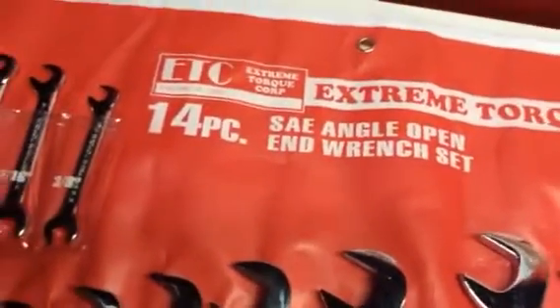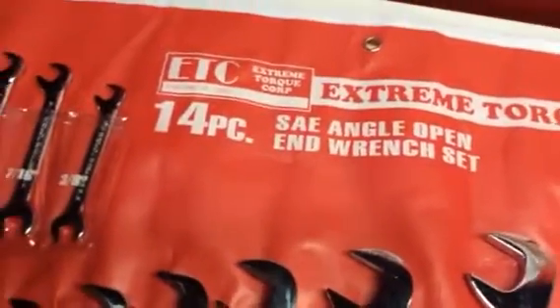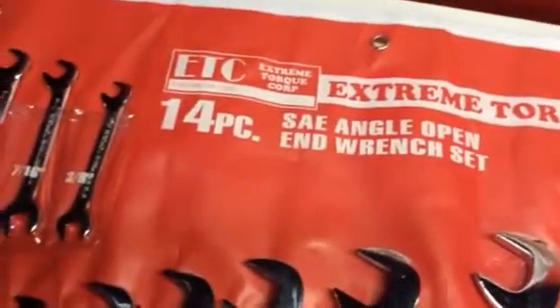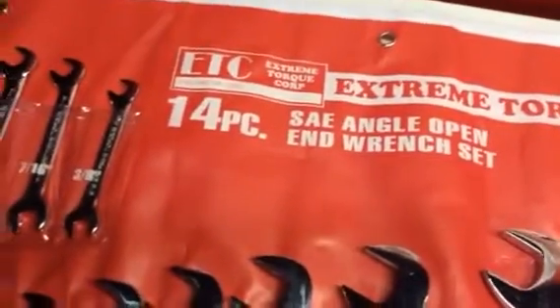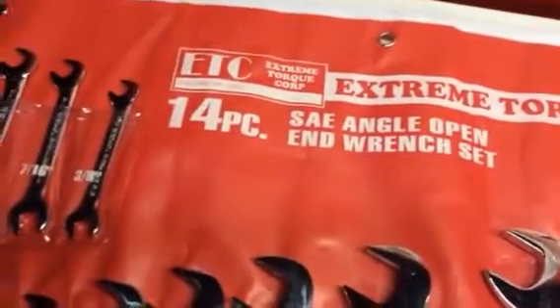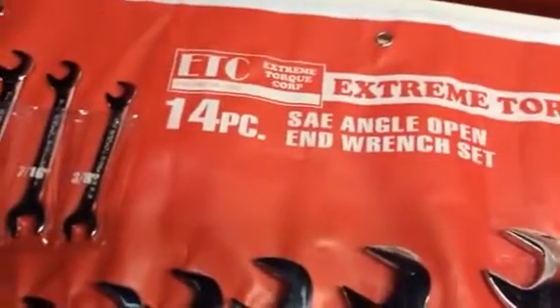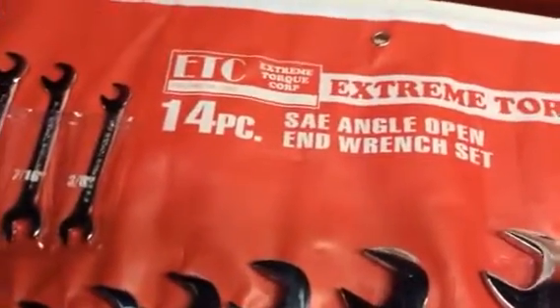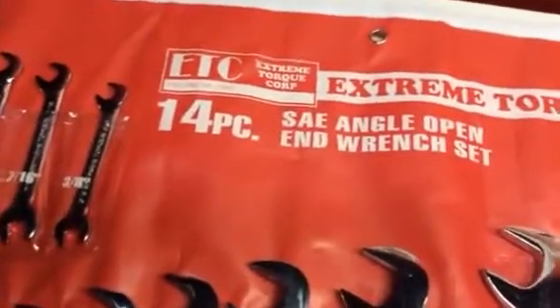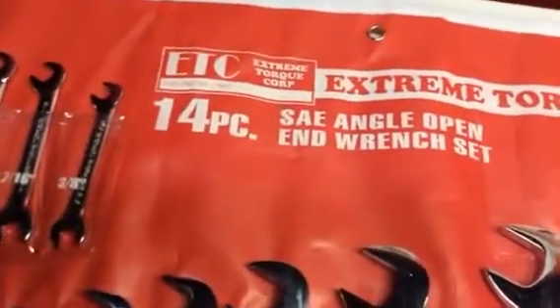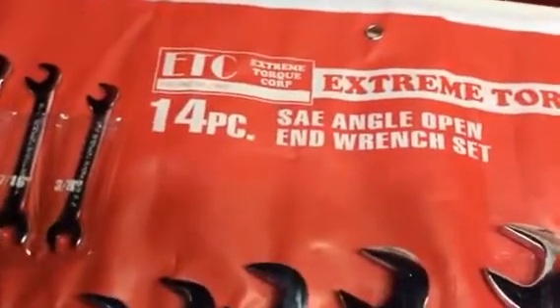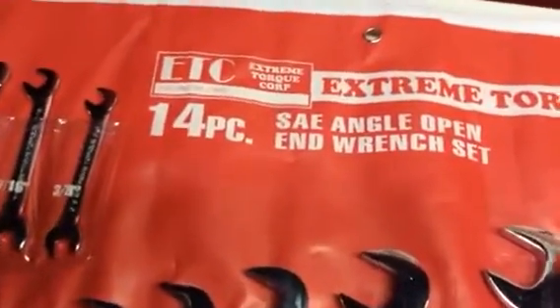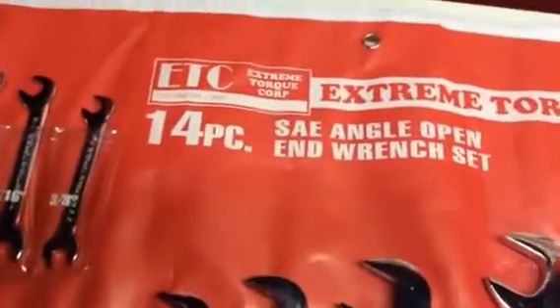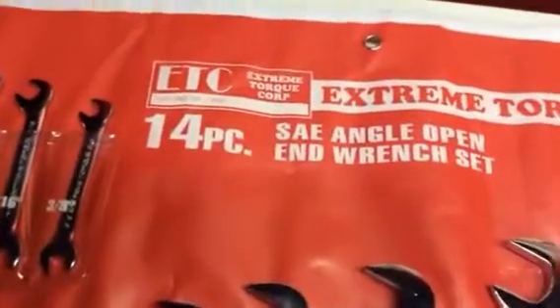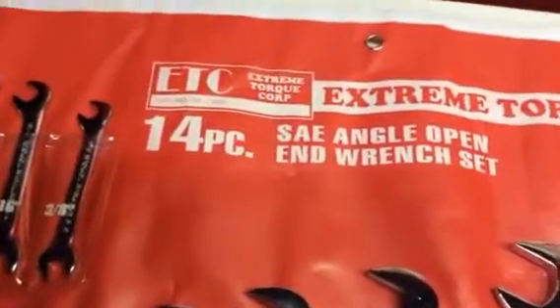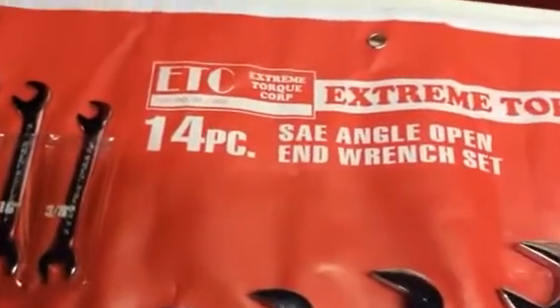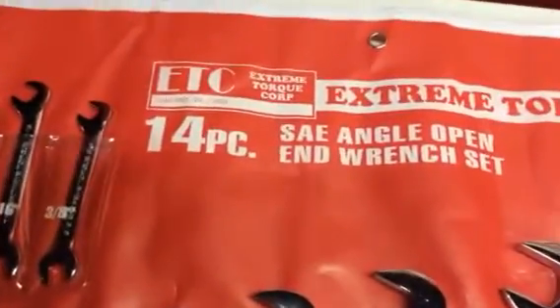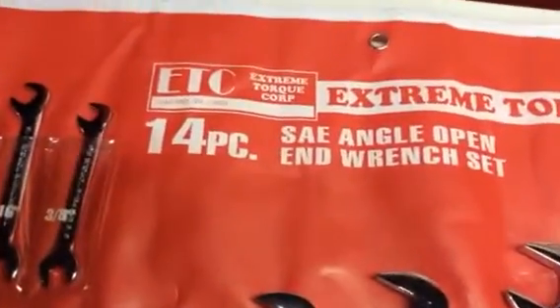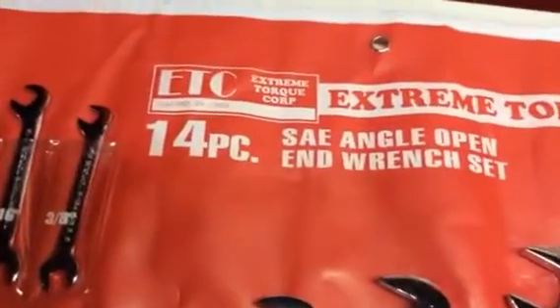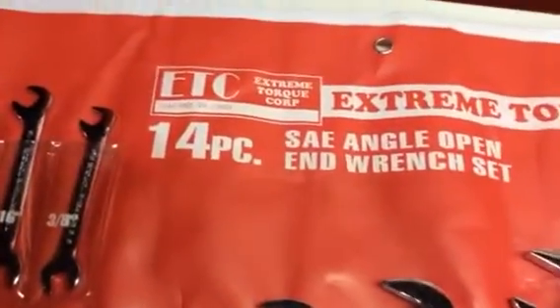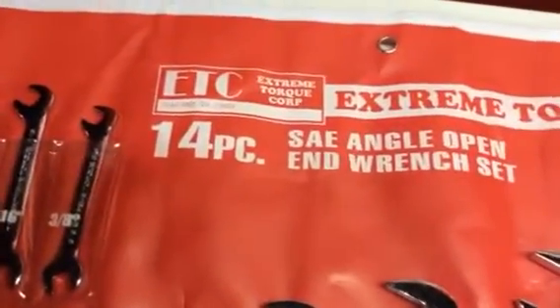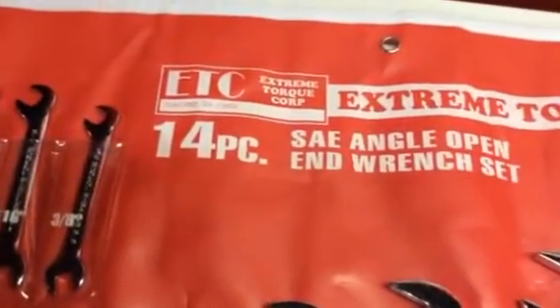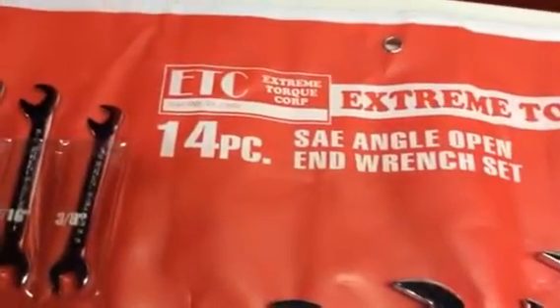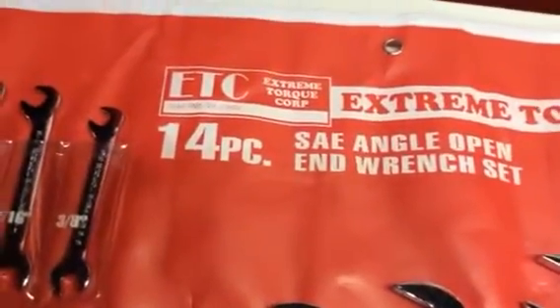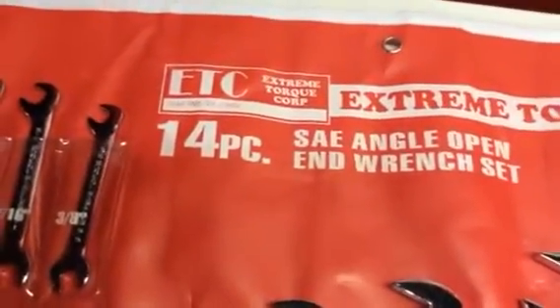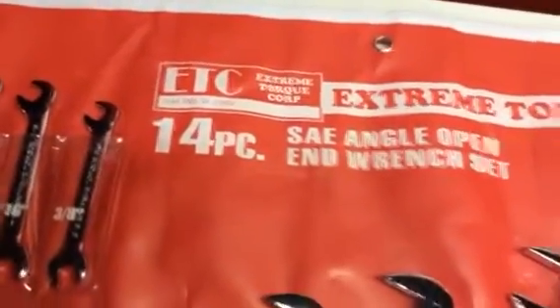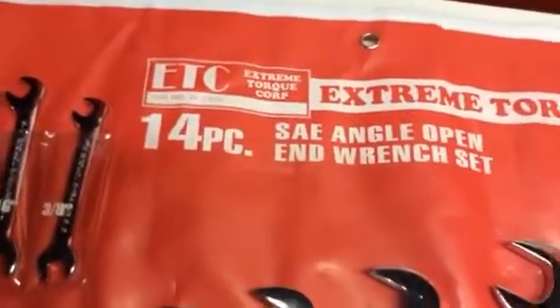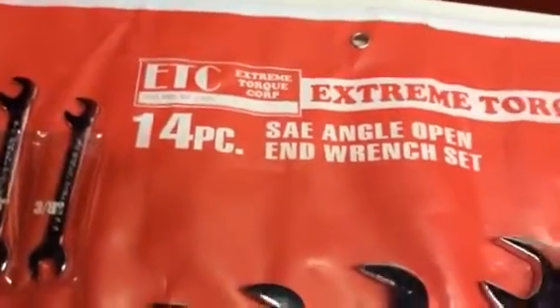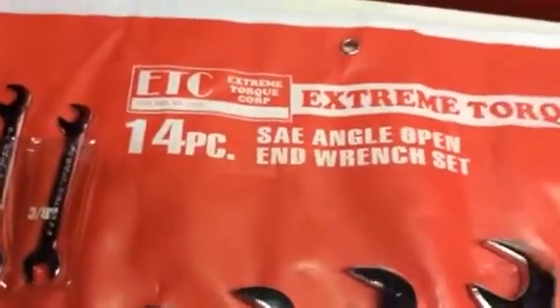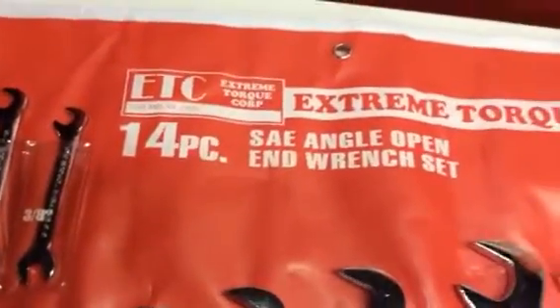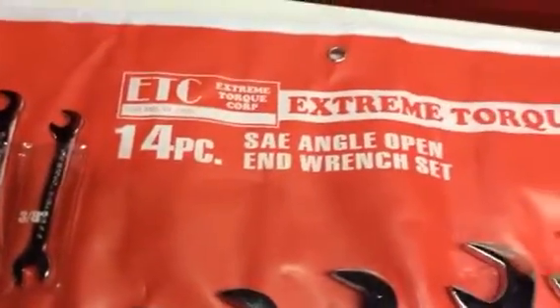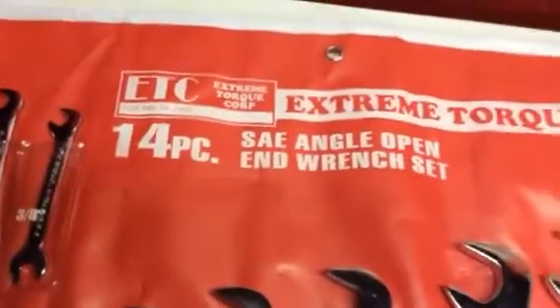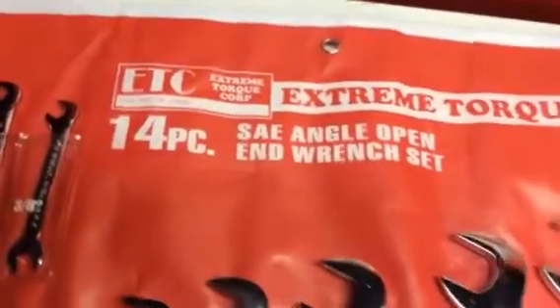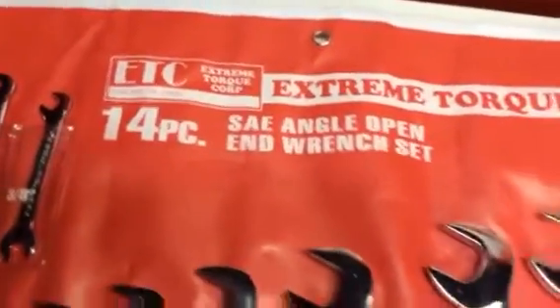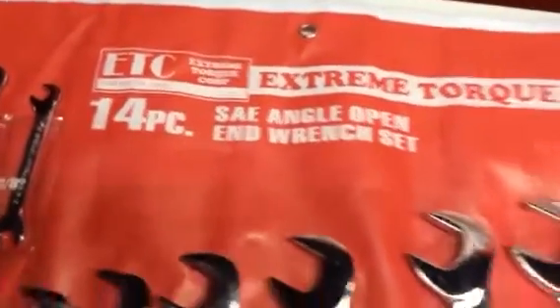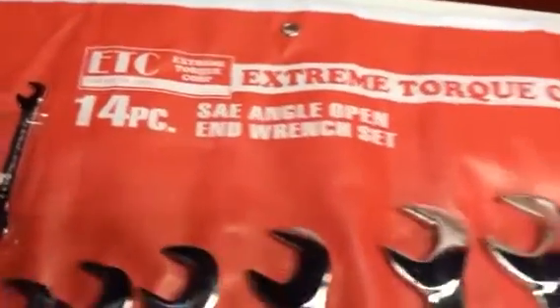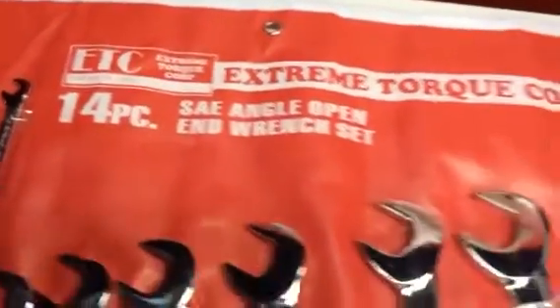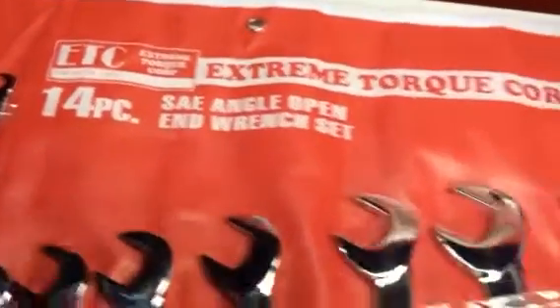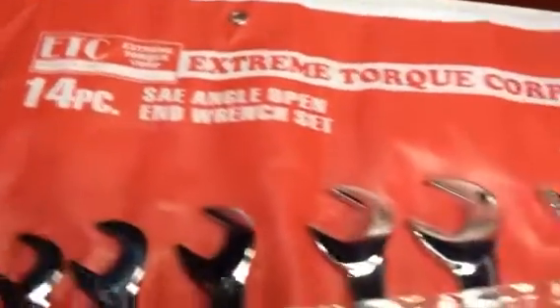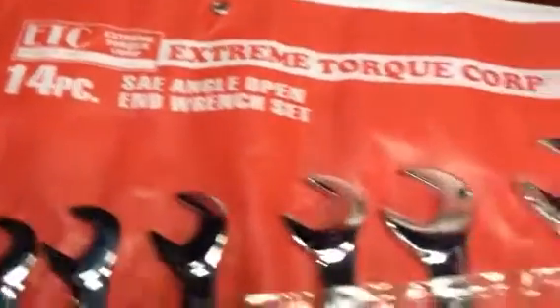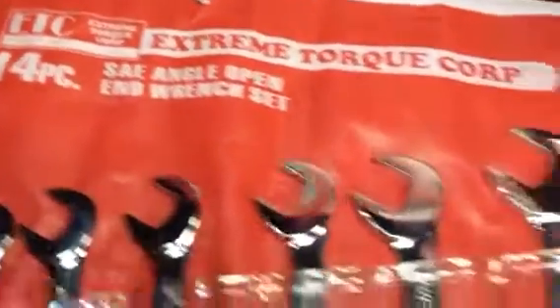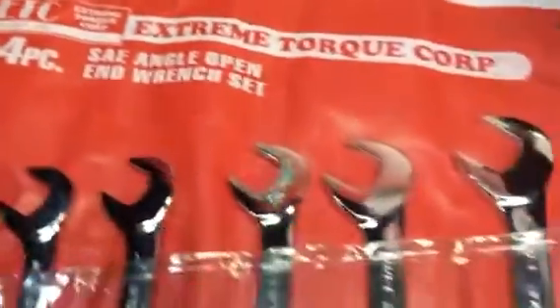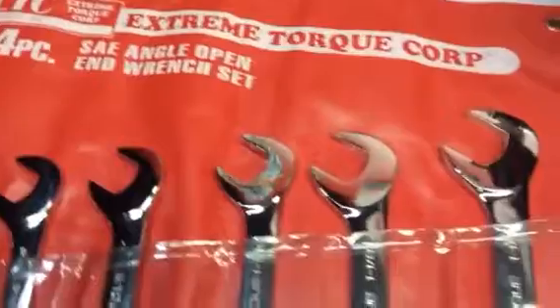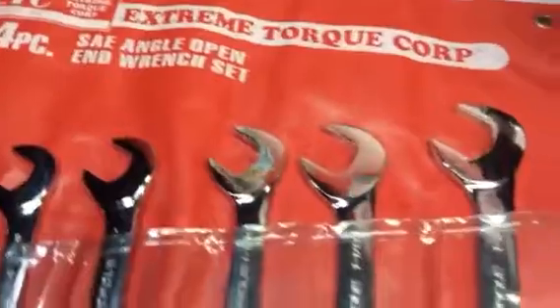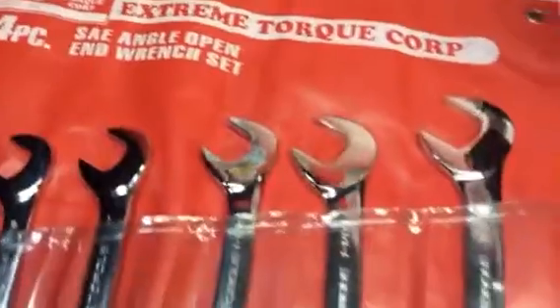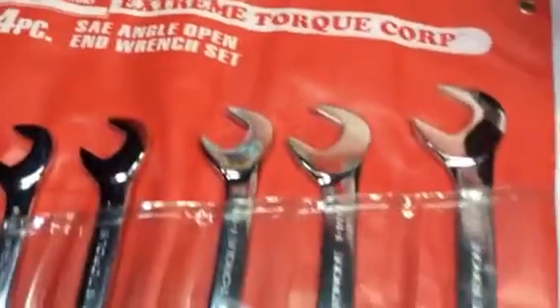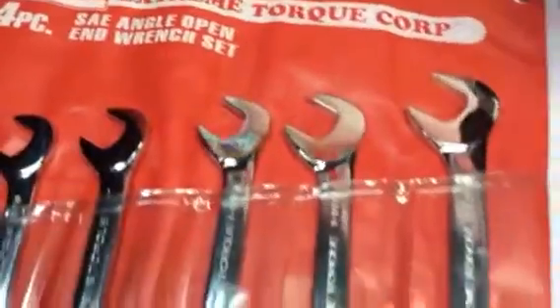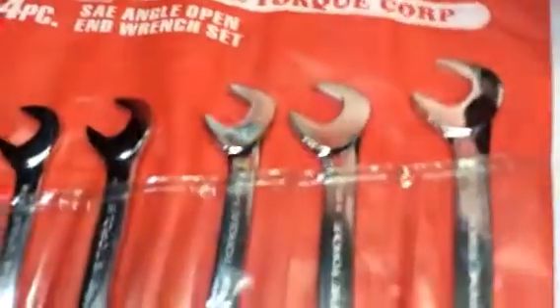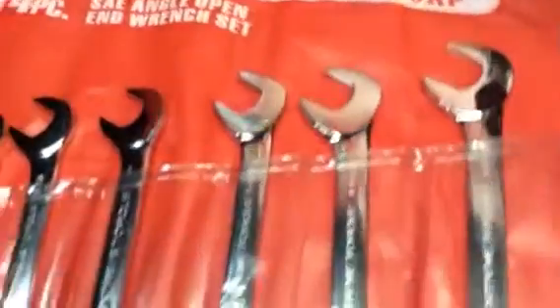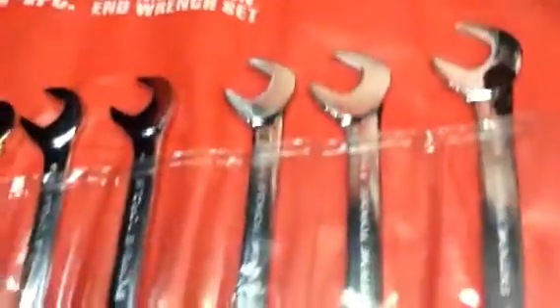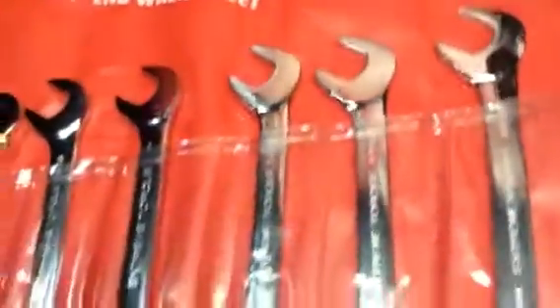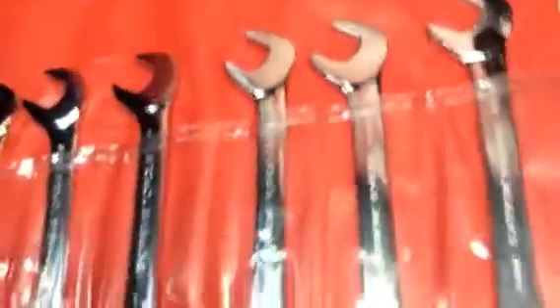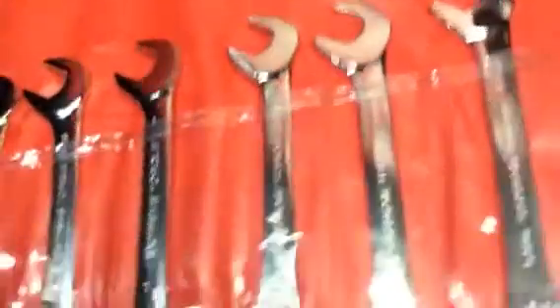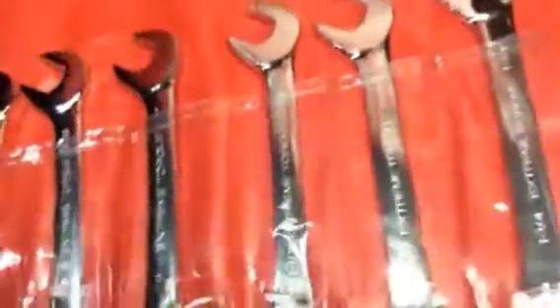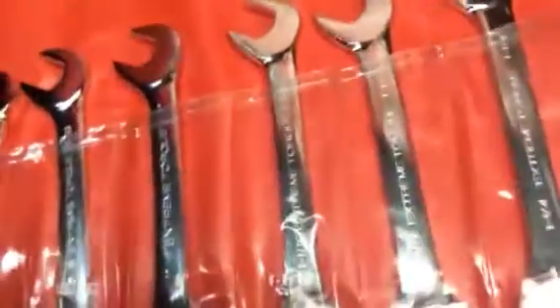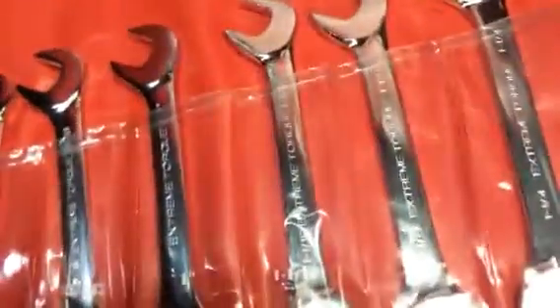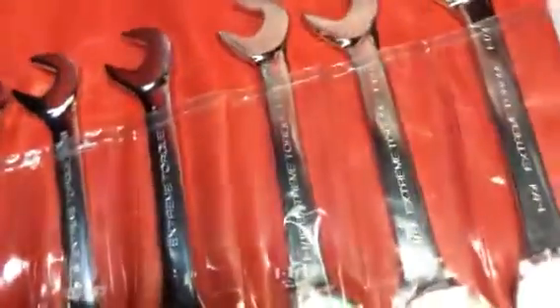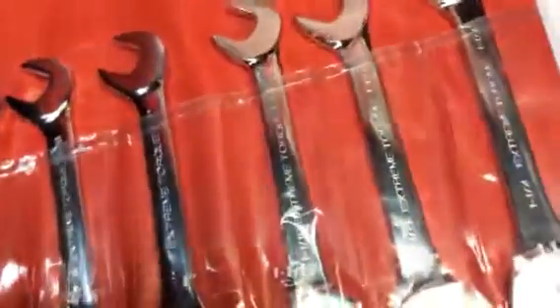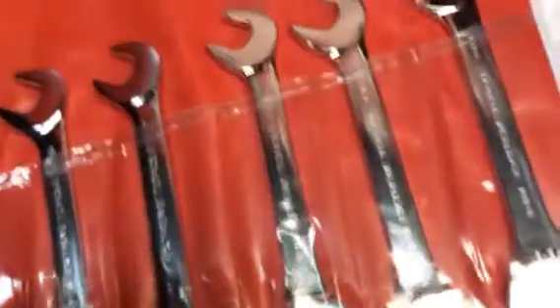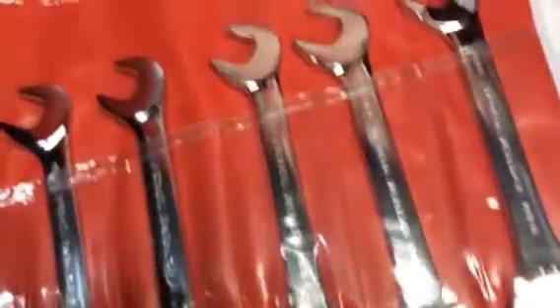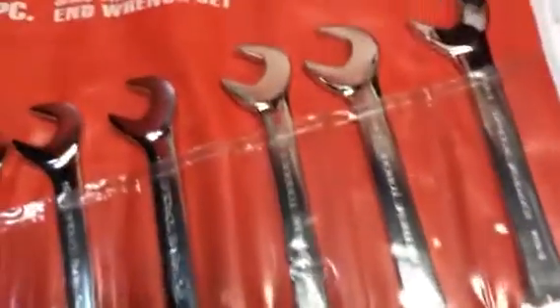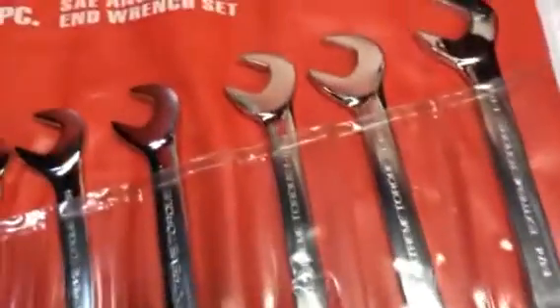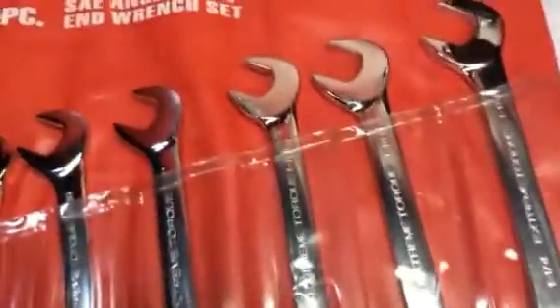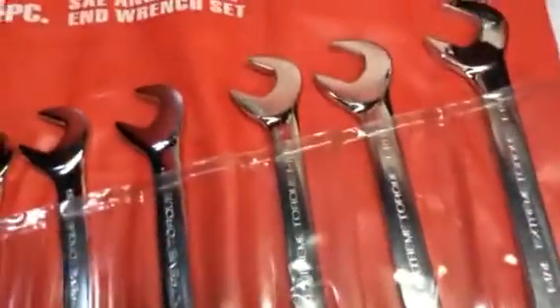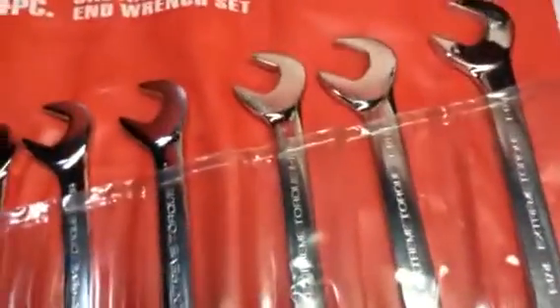Anybody who's got some nice tools — this is what they're called right here: Extreme Torque. Ashland, Virginia — I don't know if that's where the company is or what.